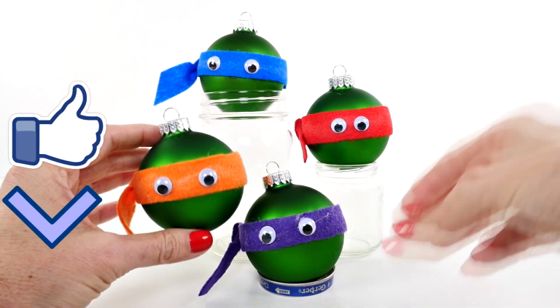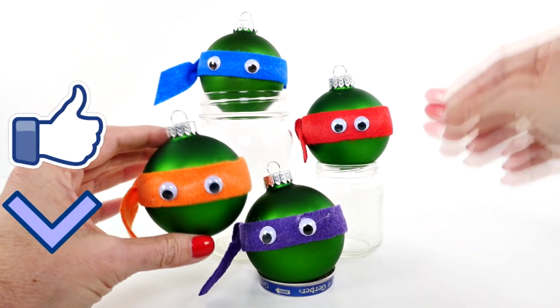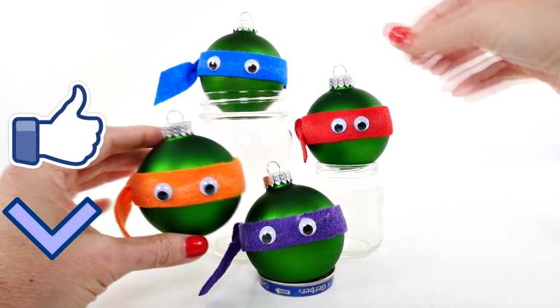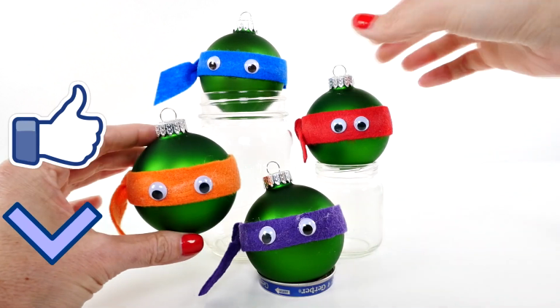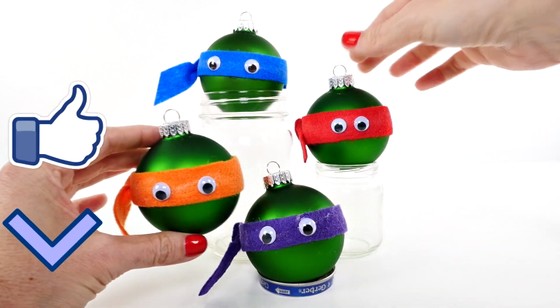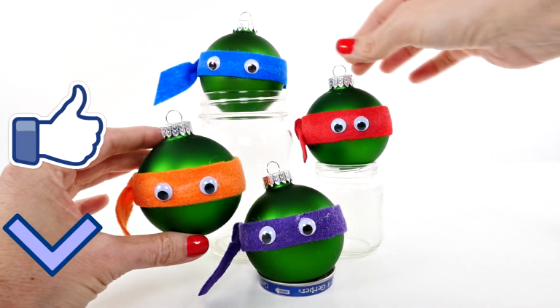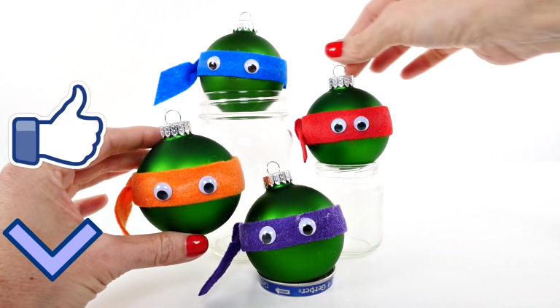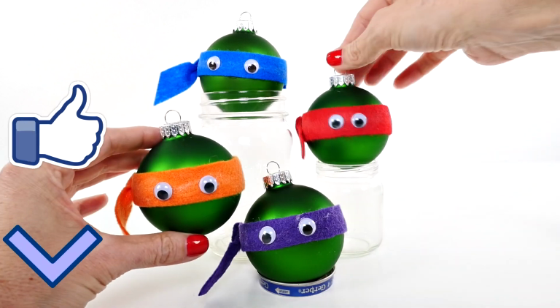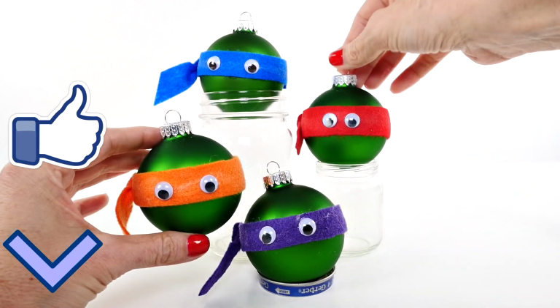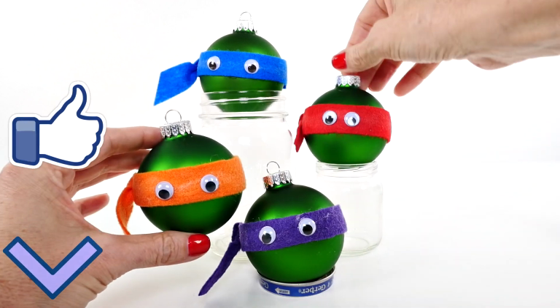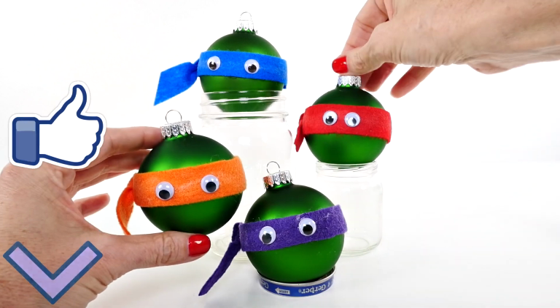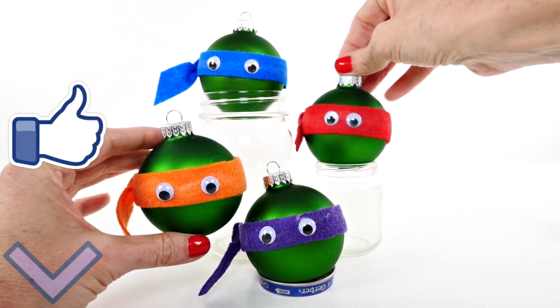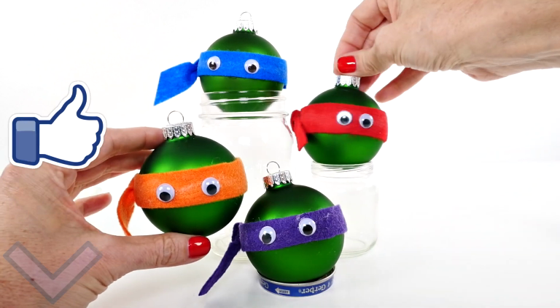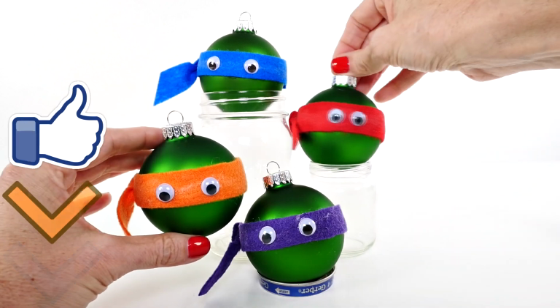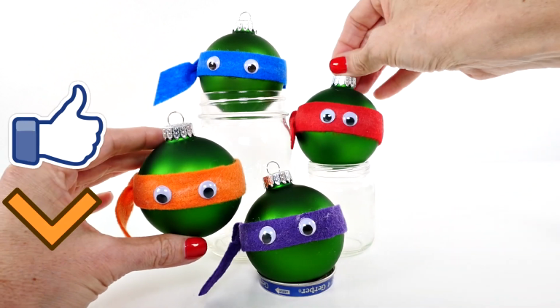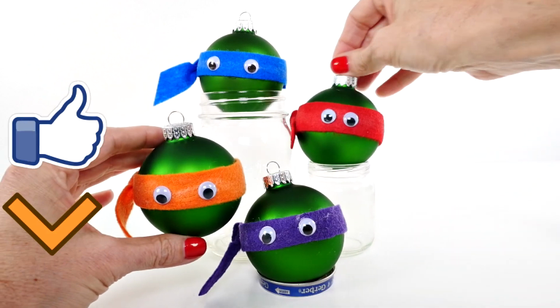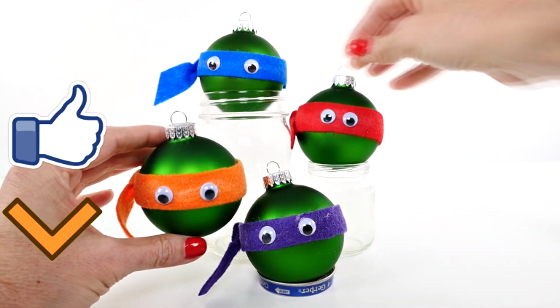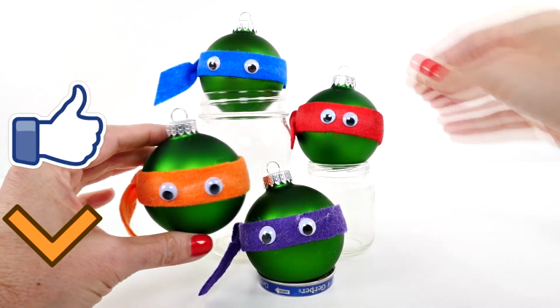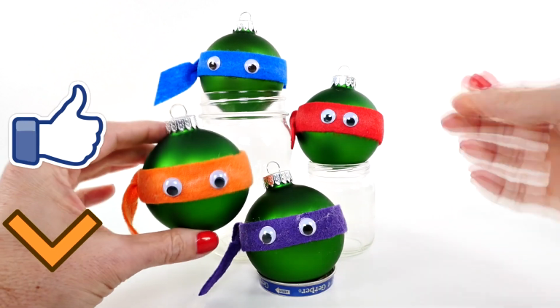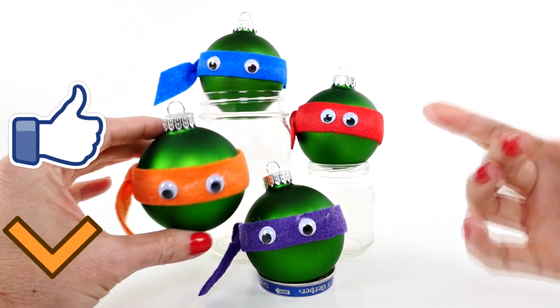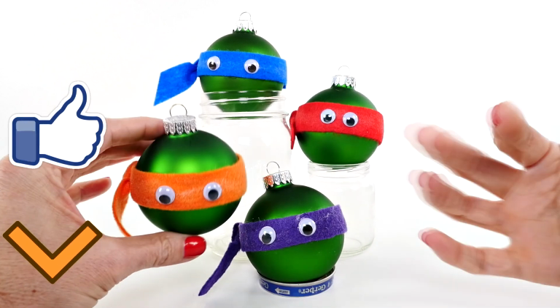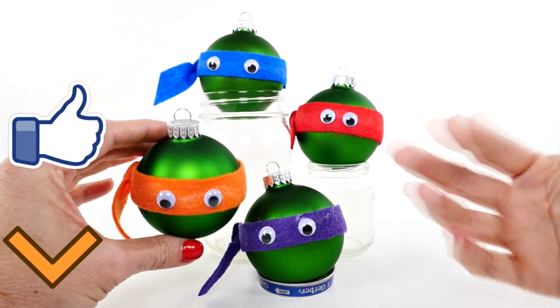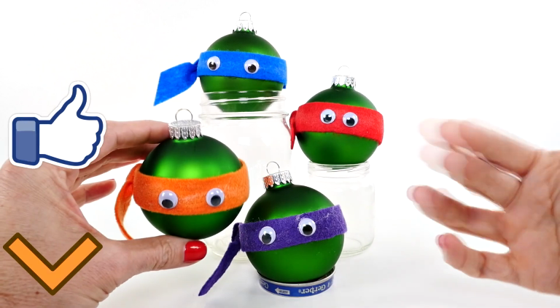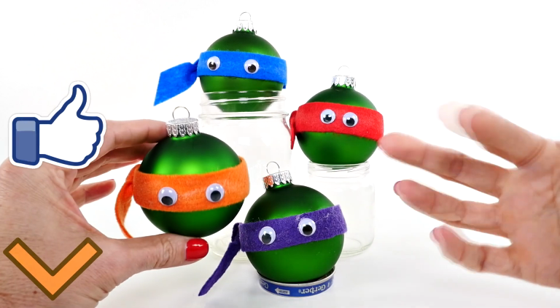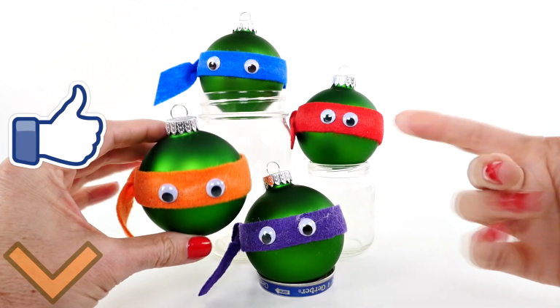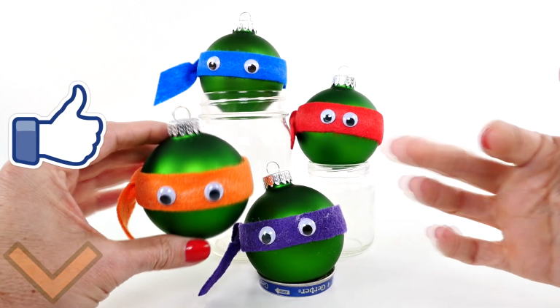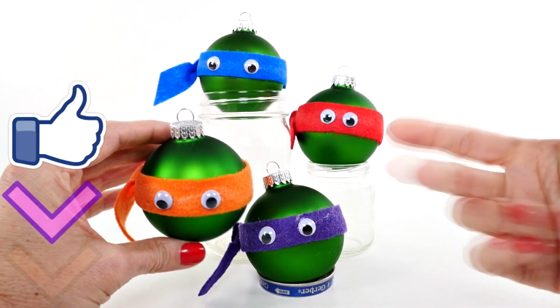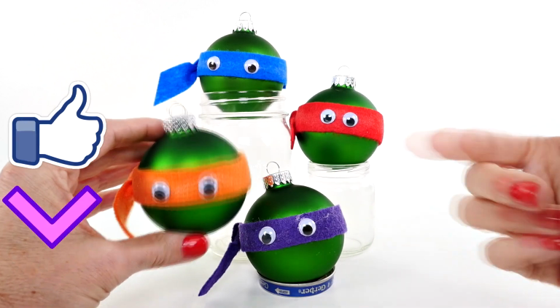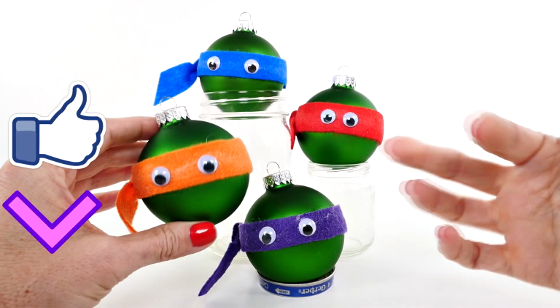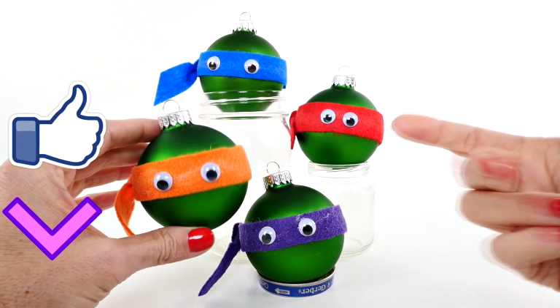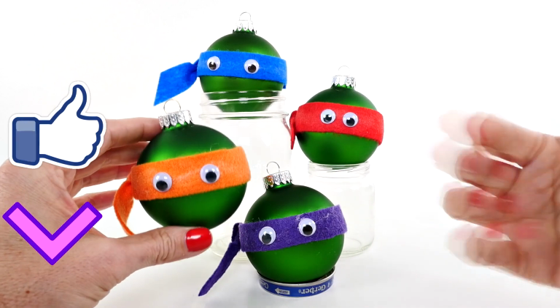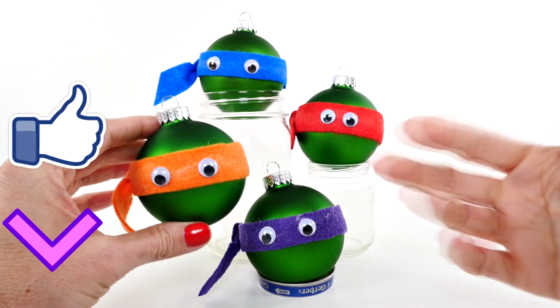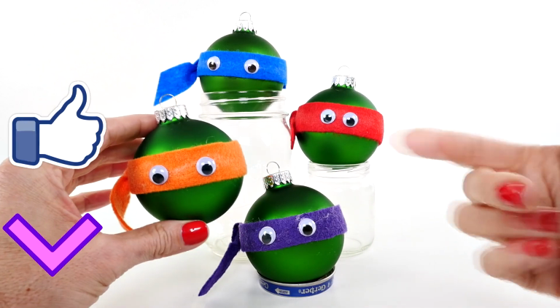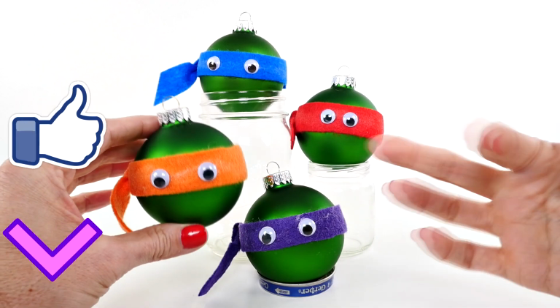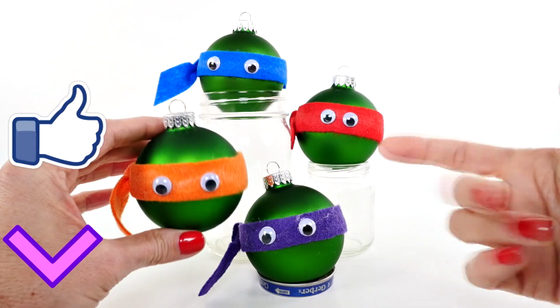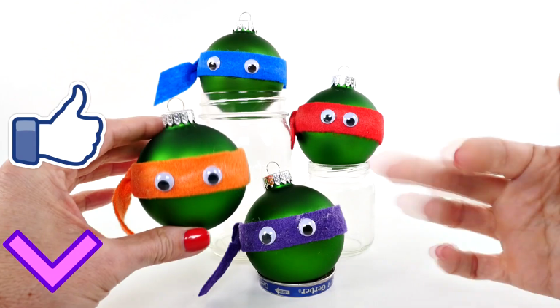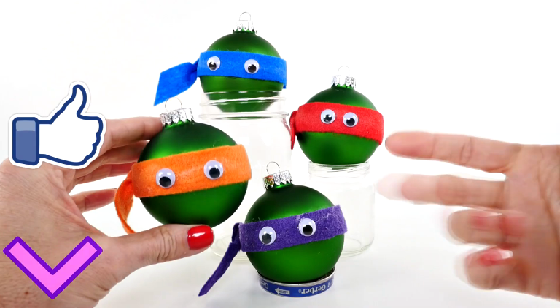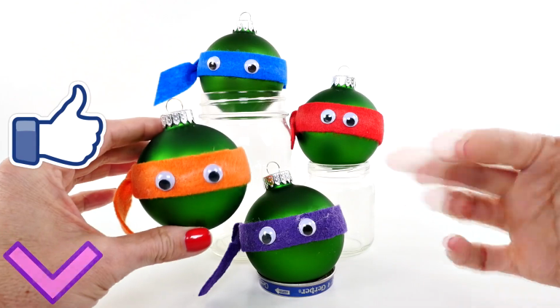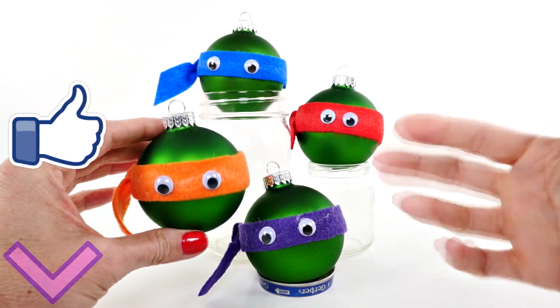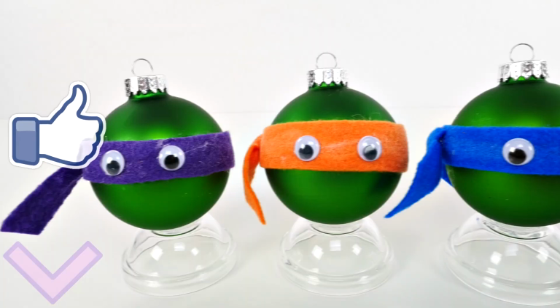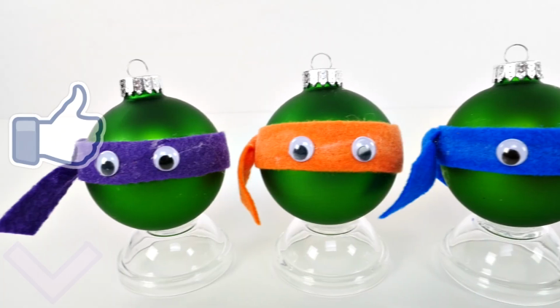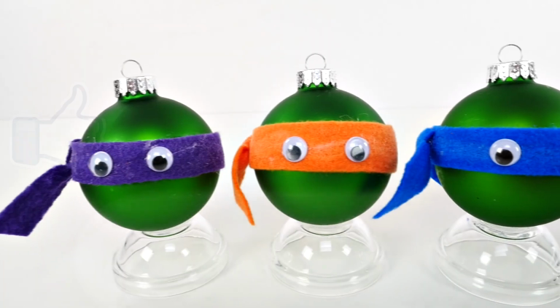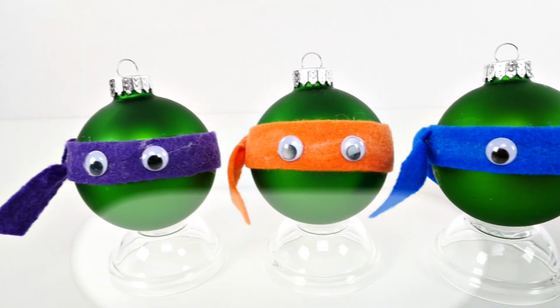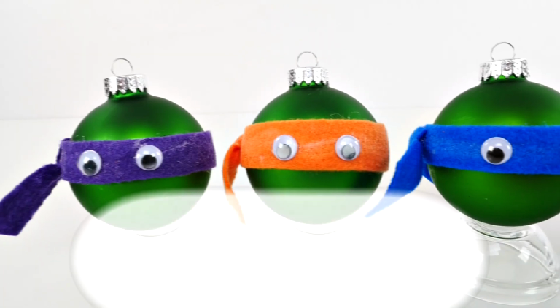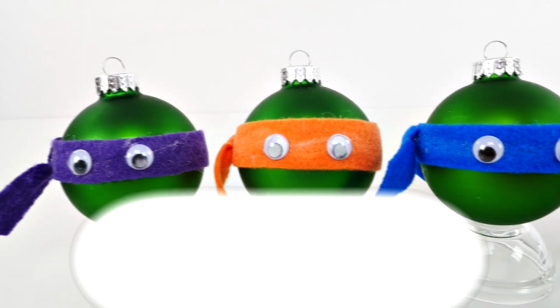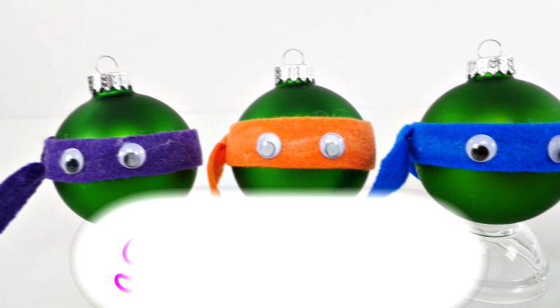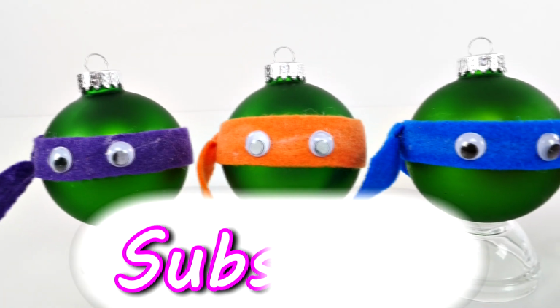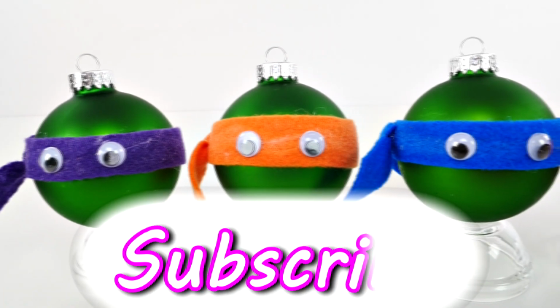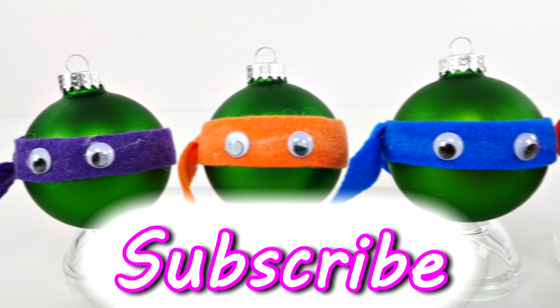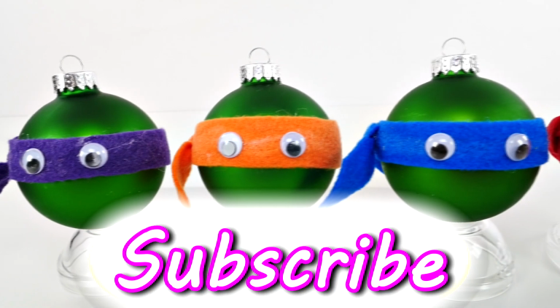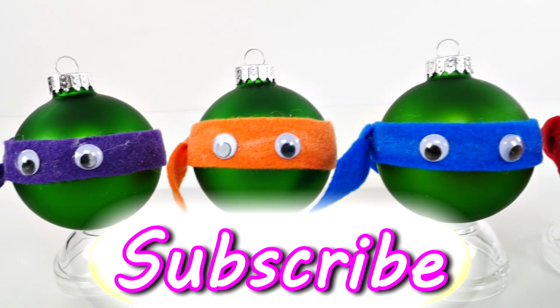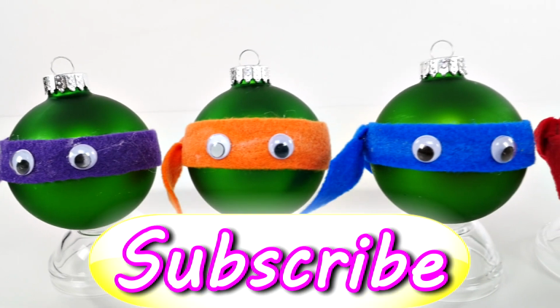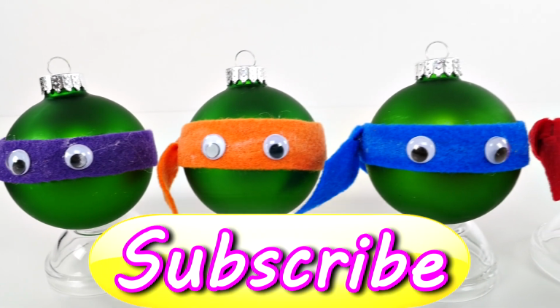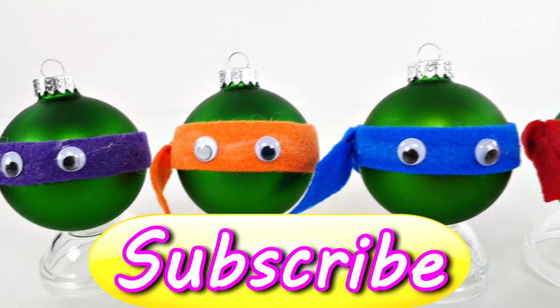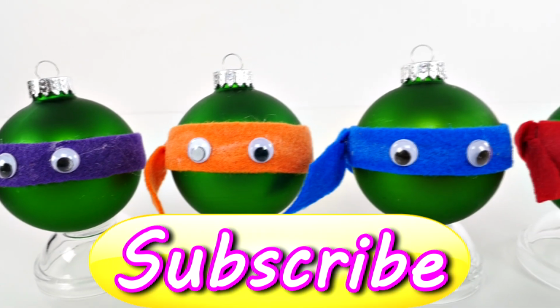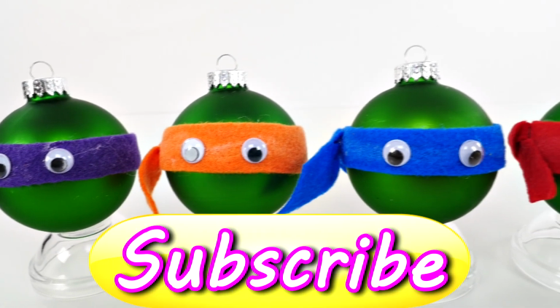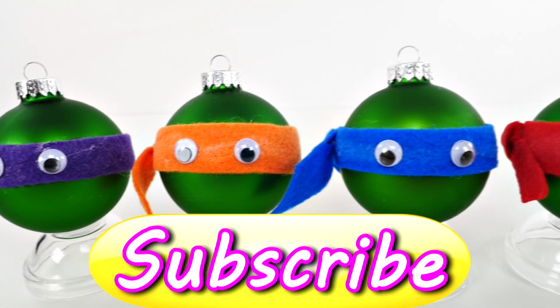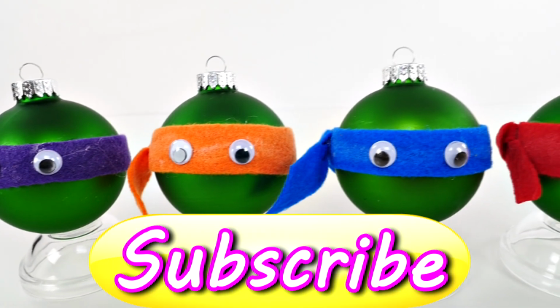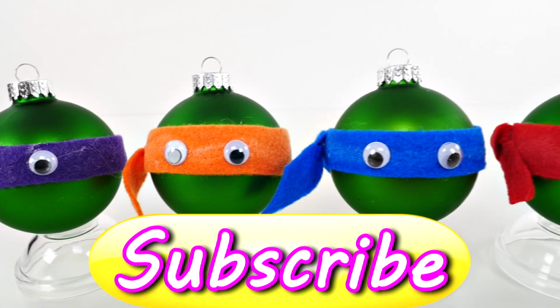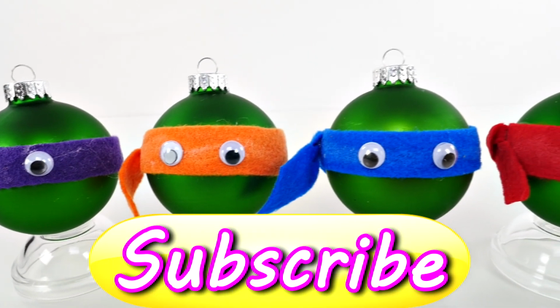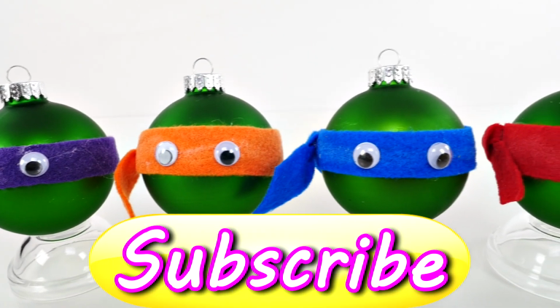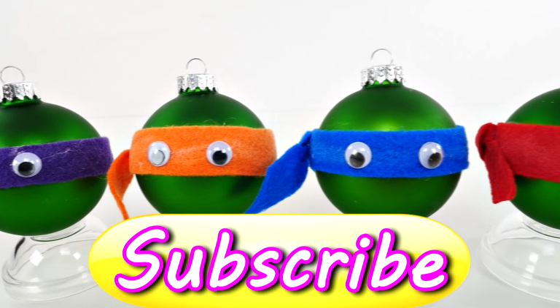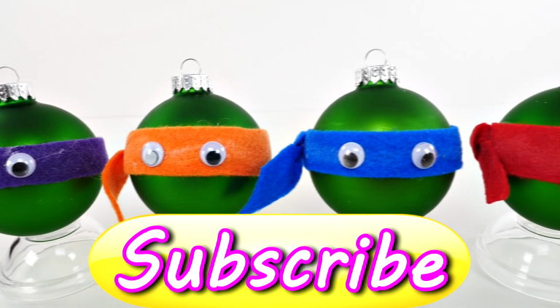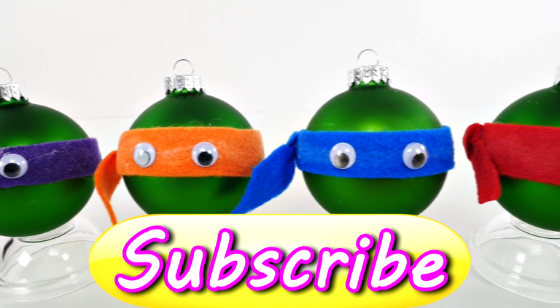And here is what they look like when they are all finished! That's it for this video — hope you enjoyed it and I'll see you back here tomorrow. This is Amy Joe with DCTC, bye!